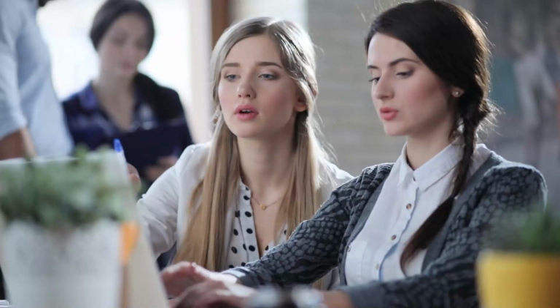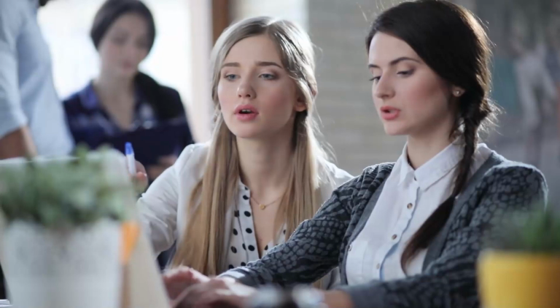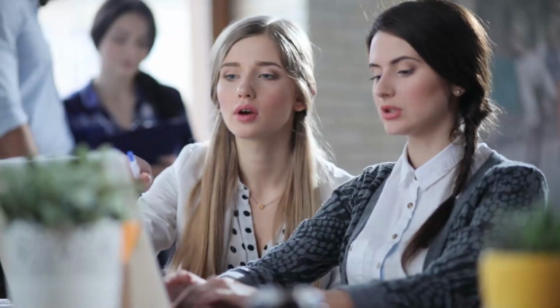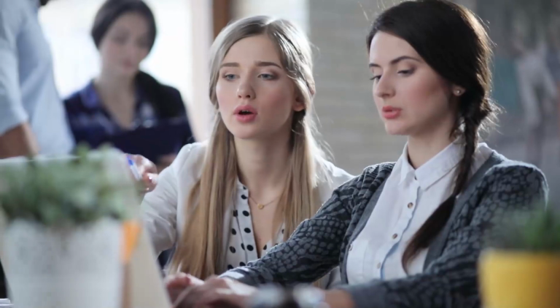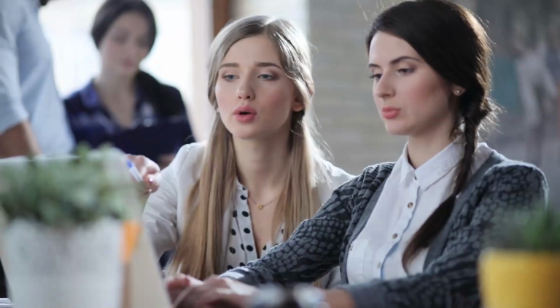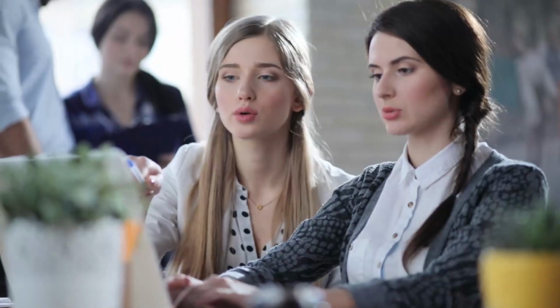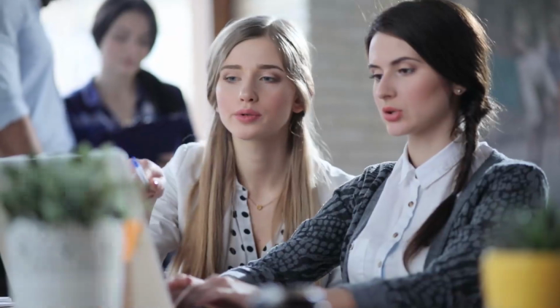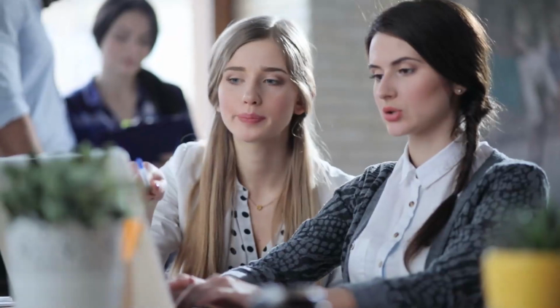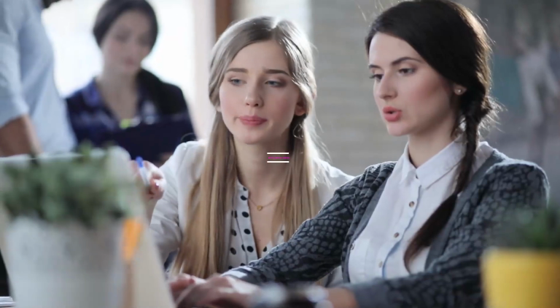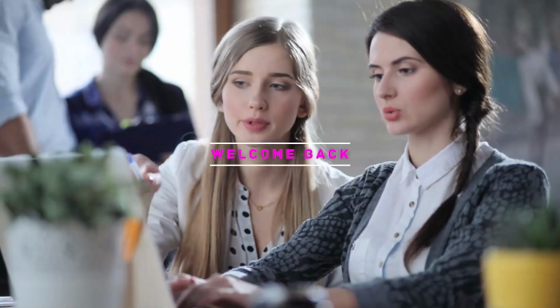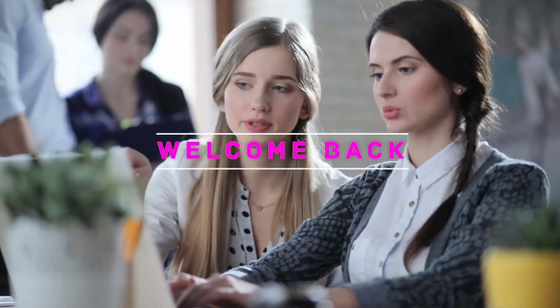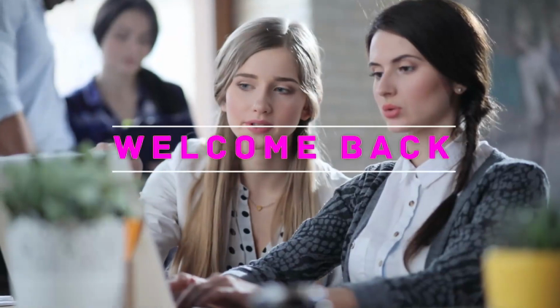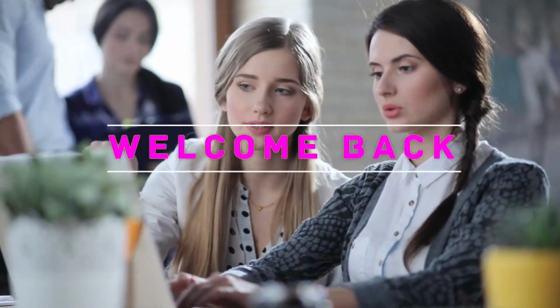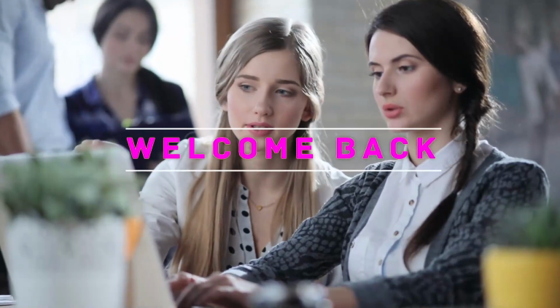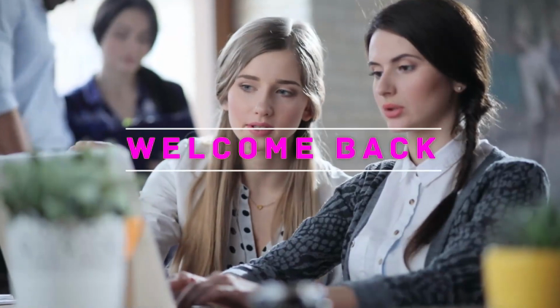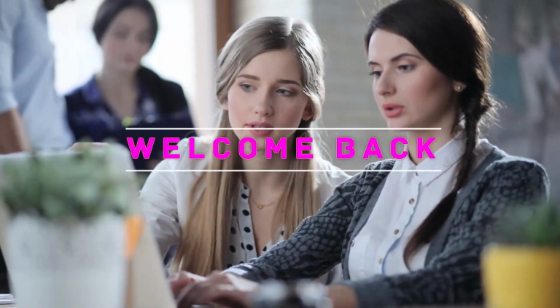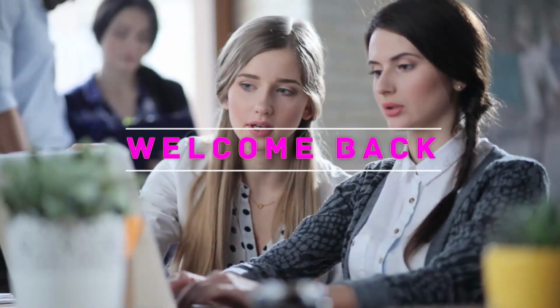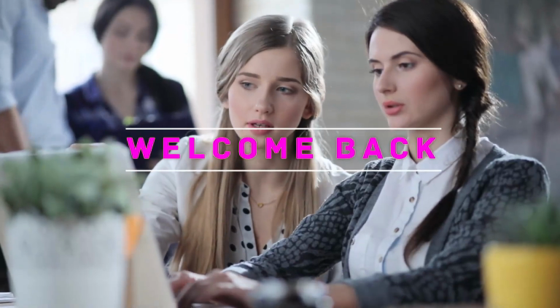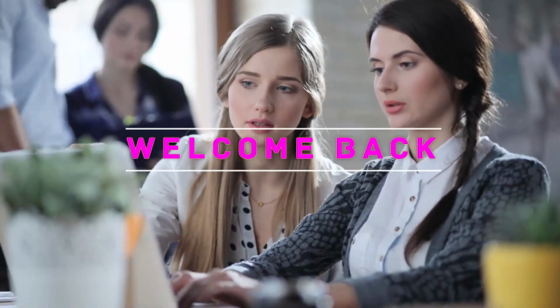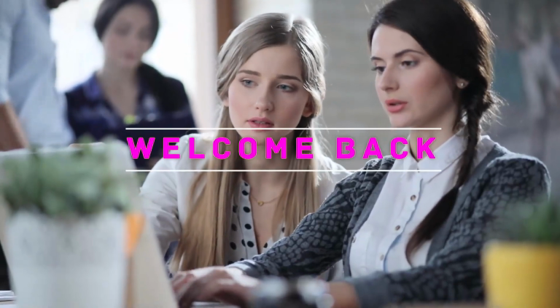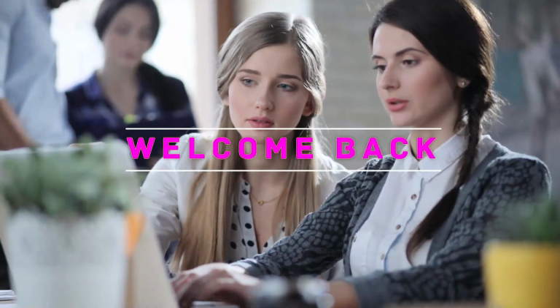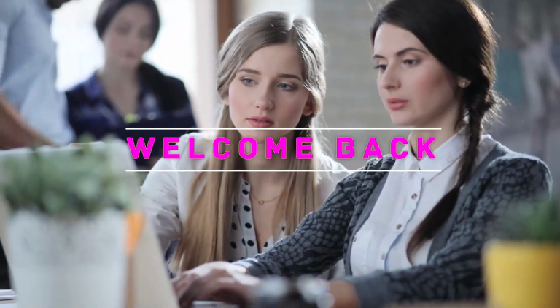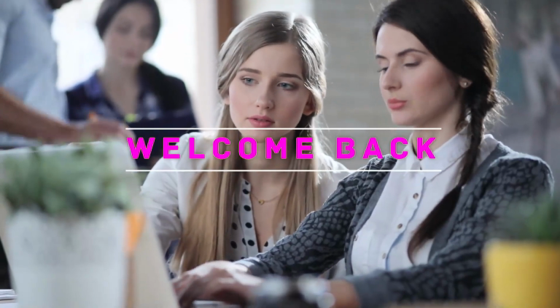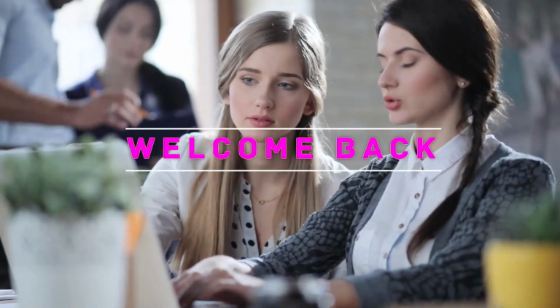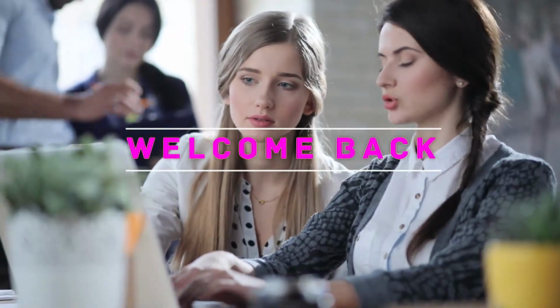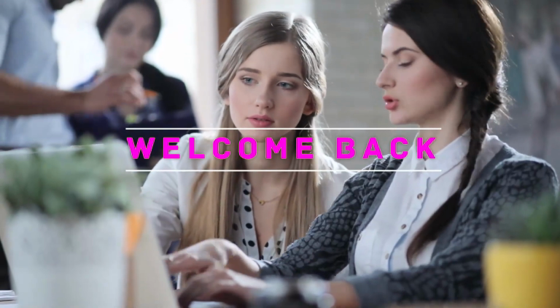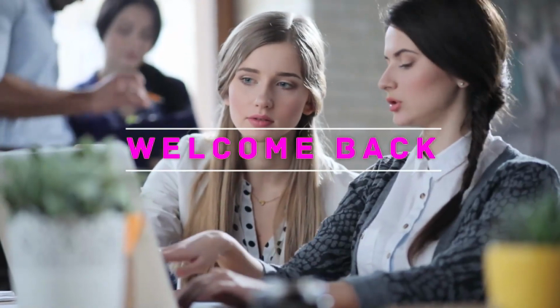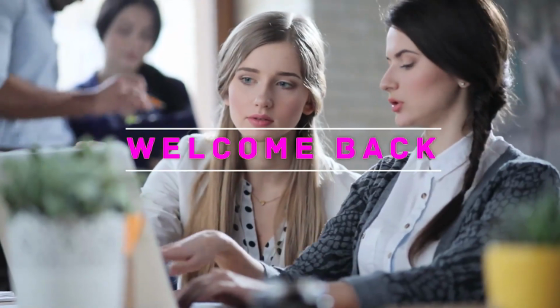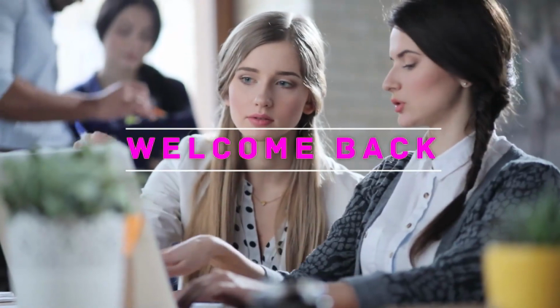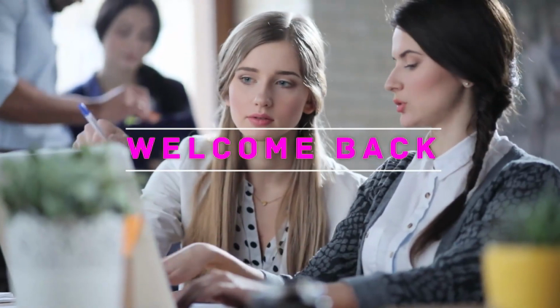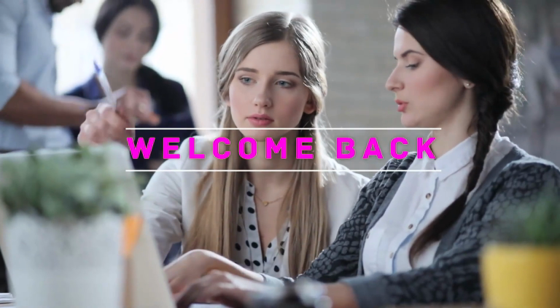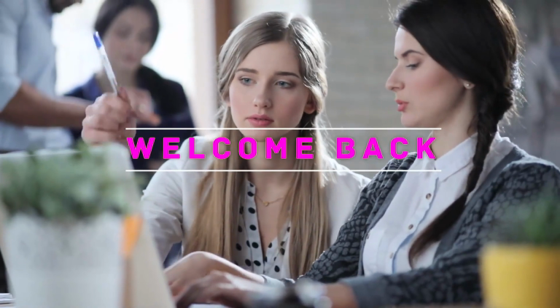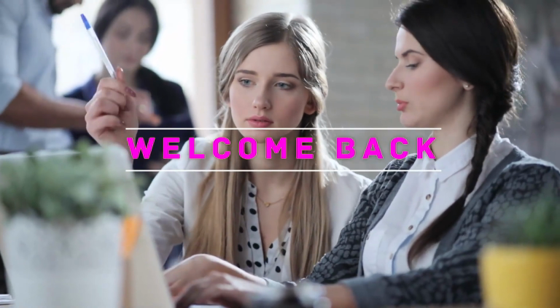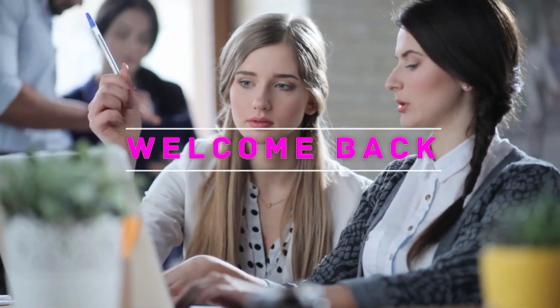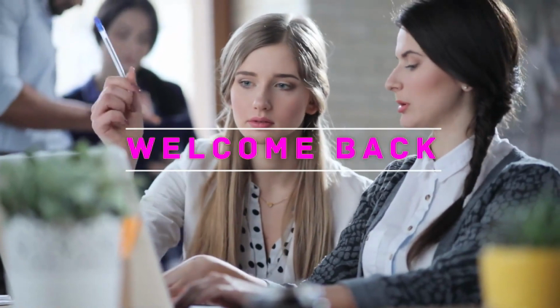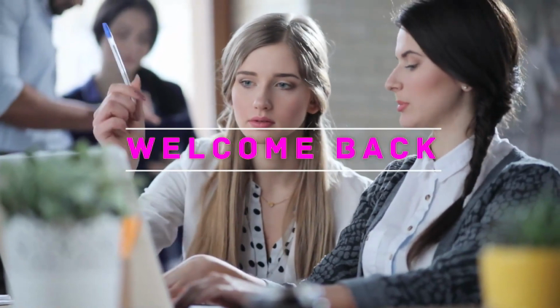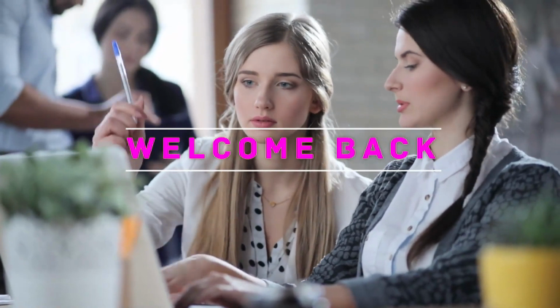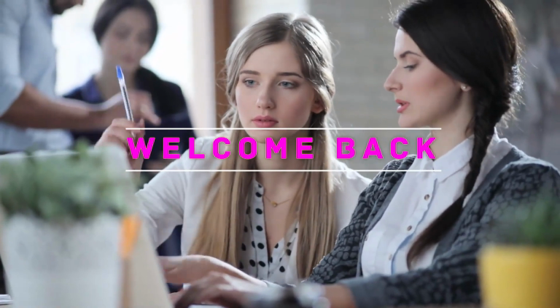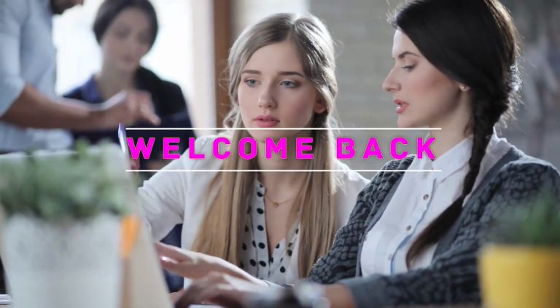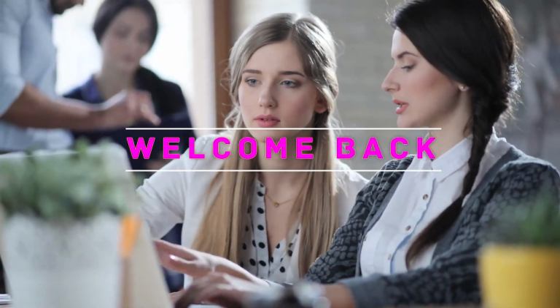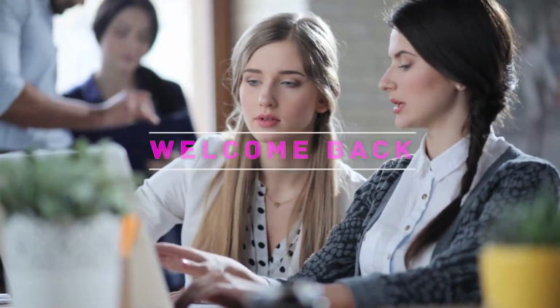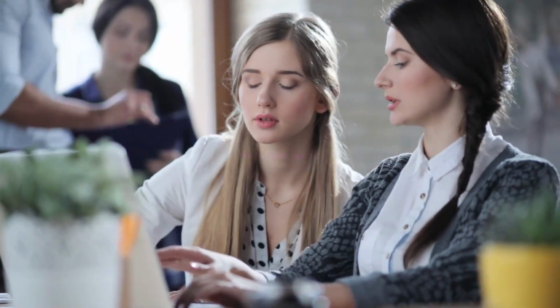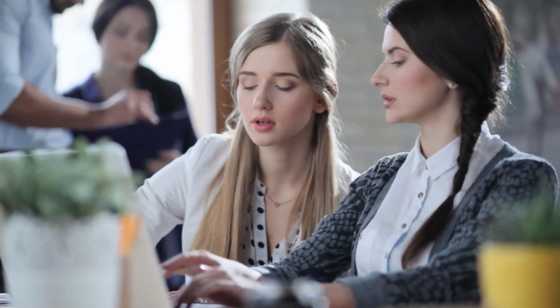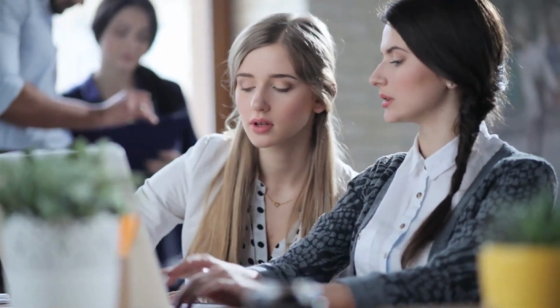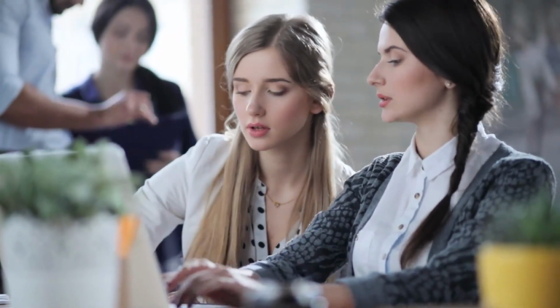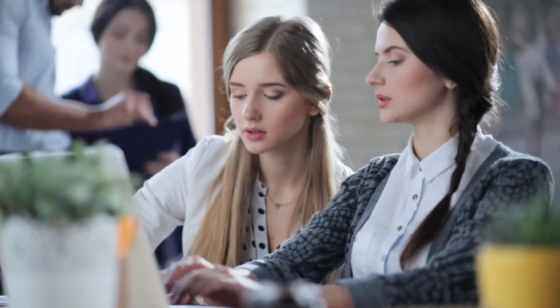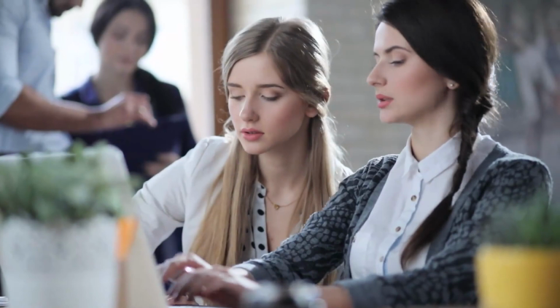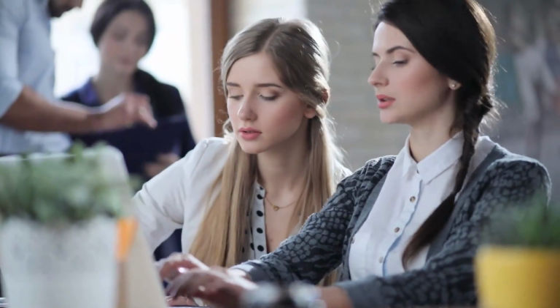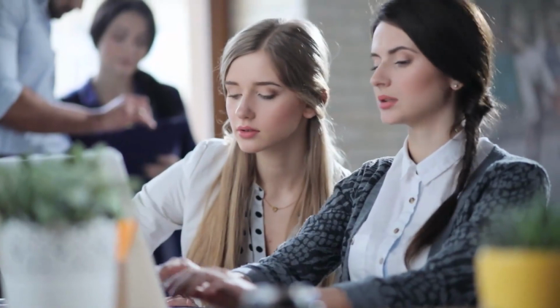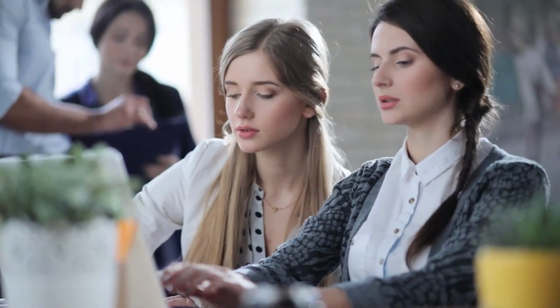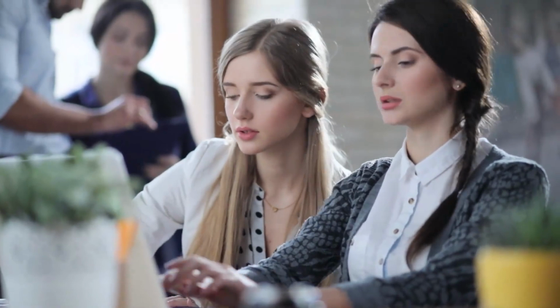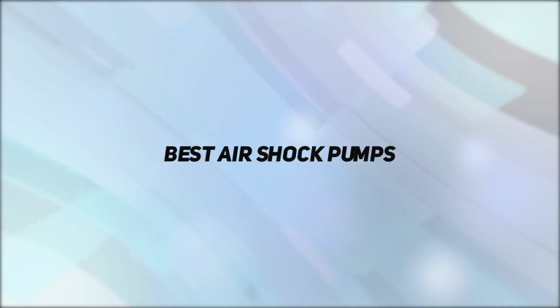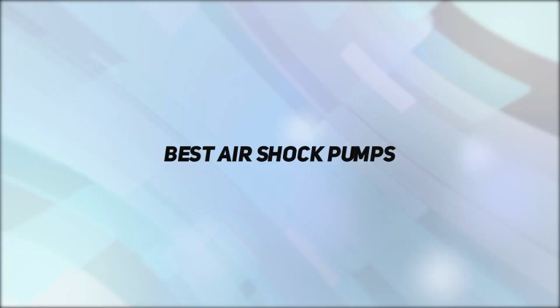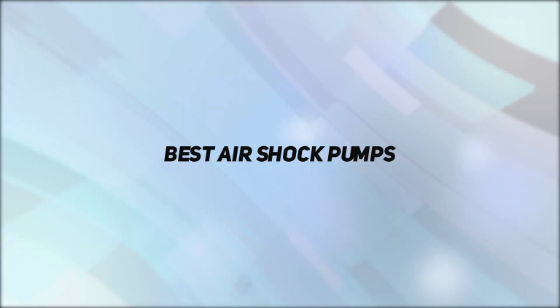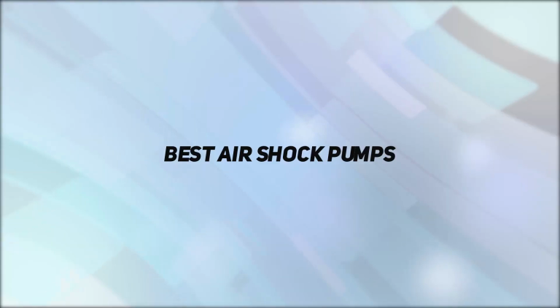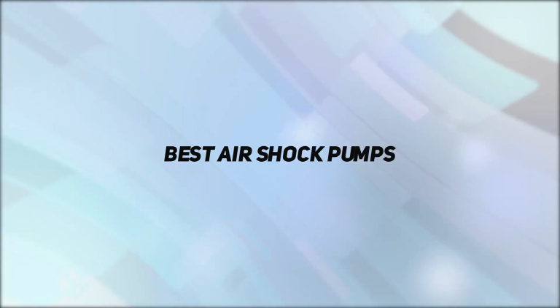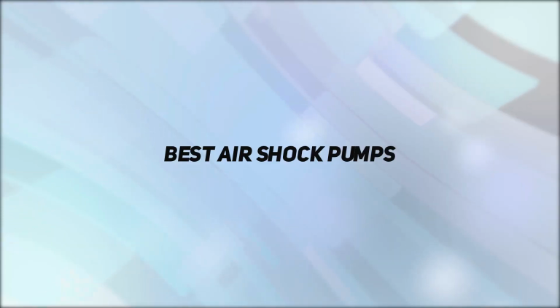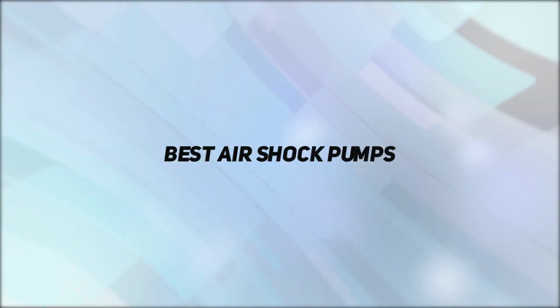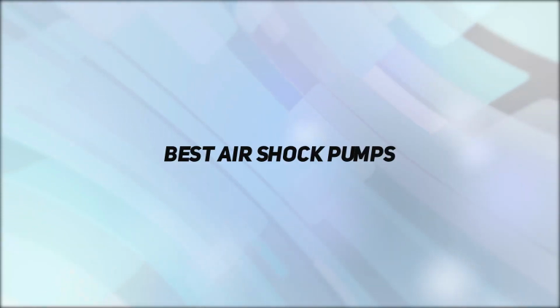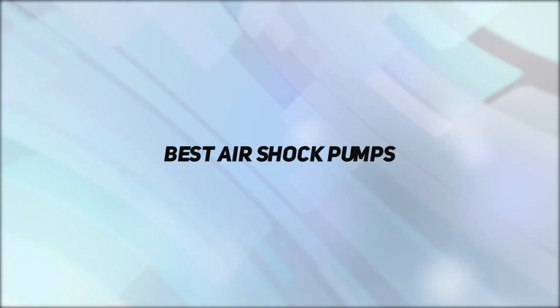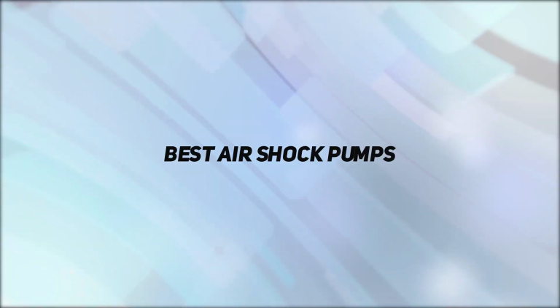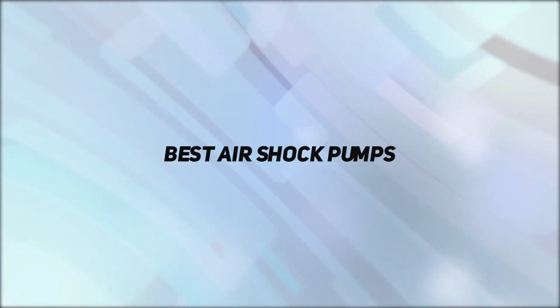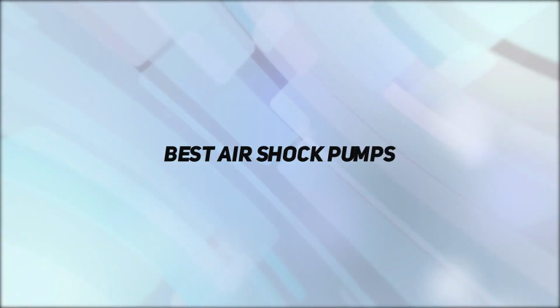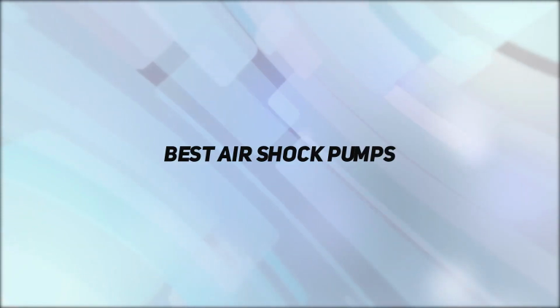Hey, welcome back to my channel. In this video, I'm going to talk about the top 5 best air shock pumps.